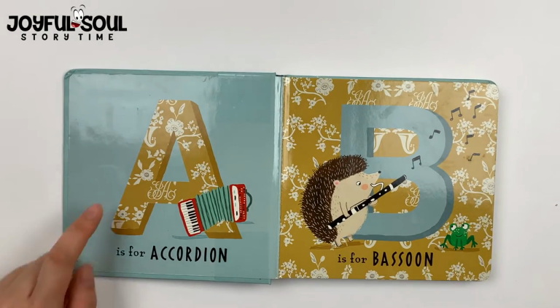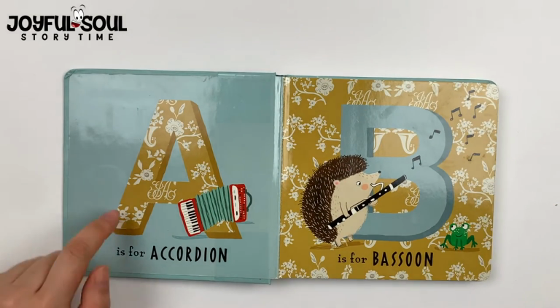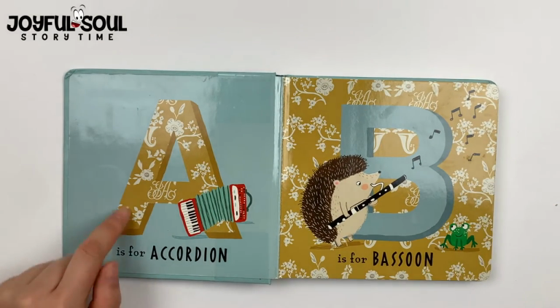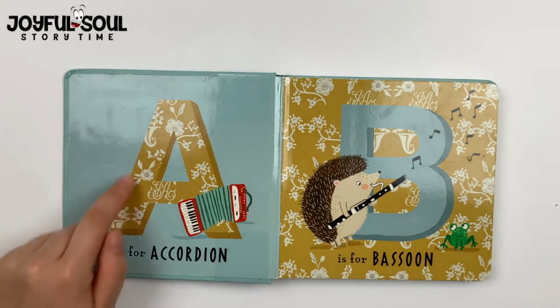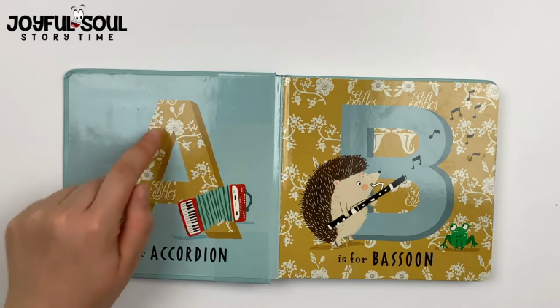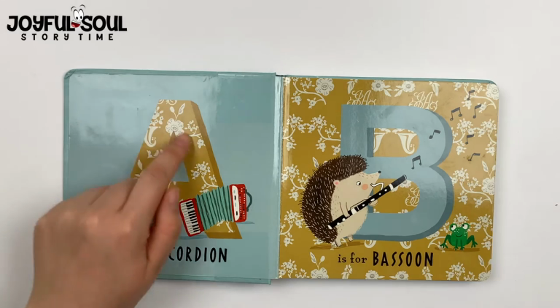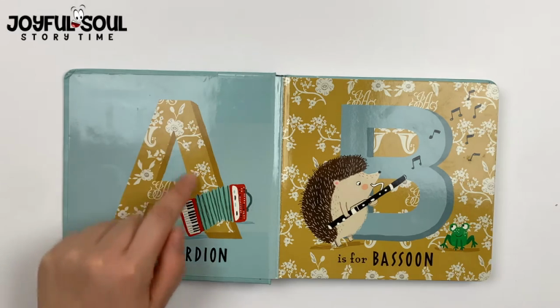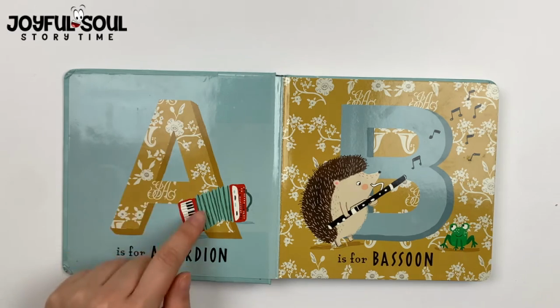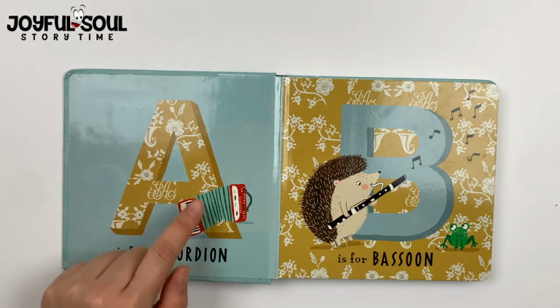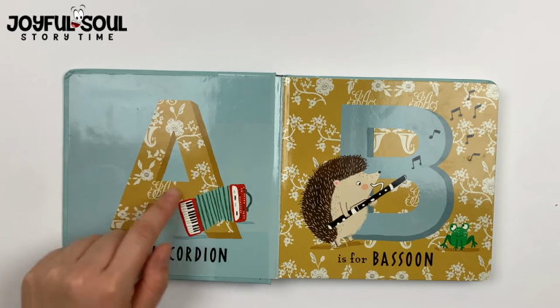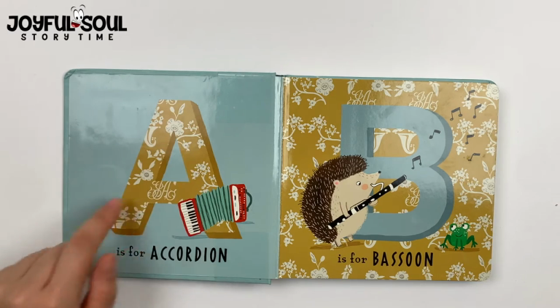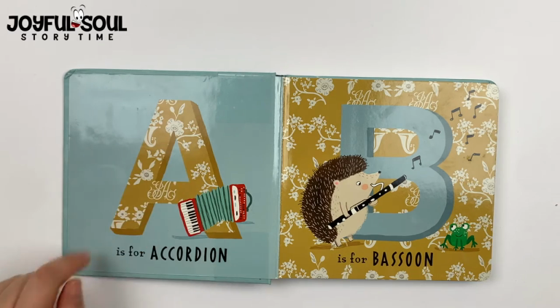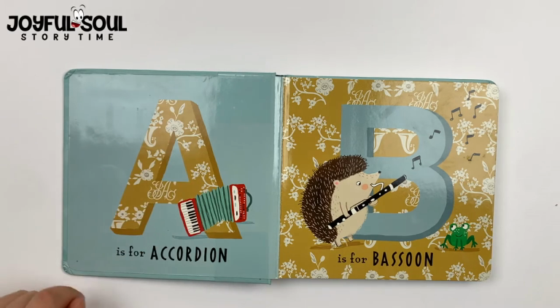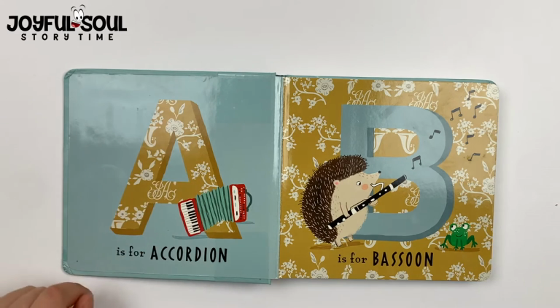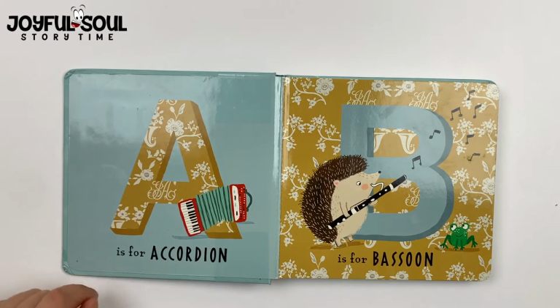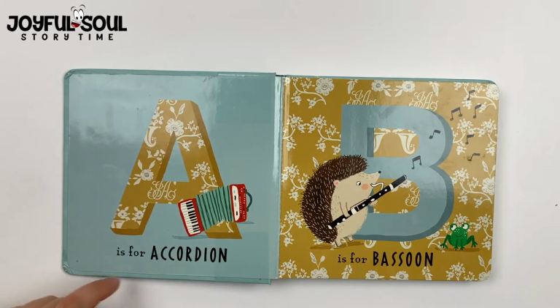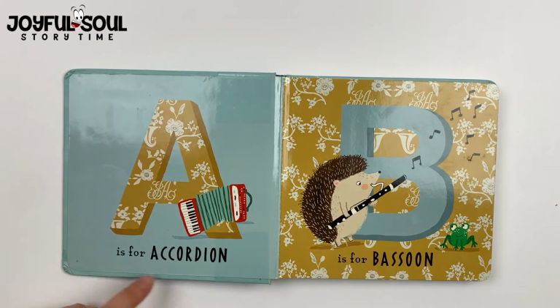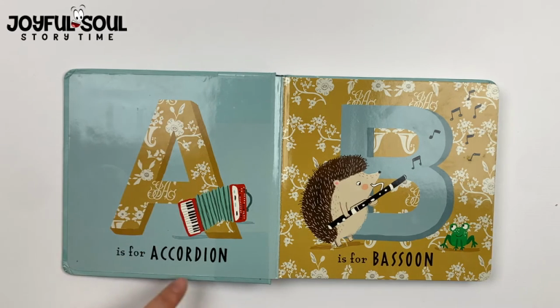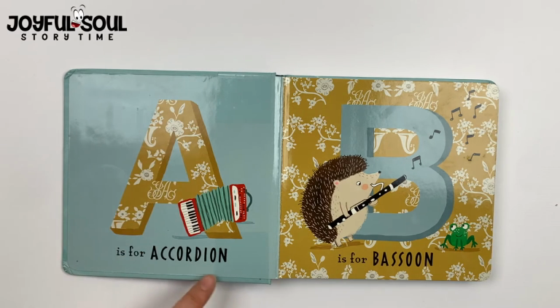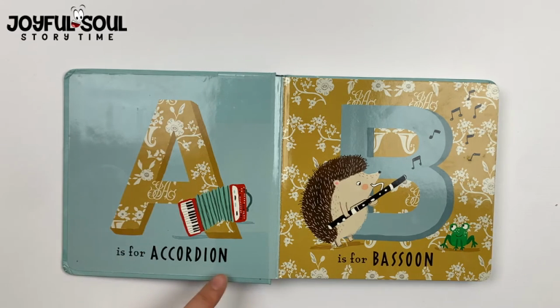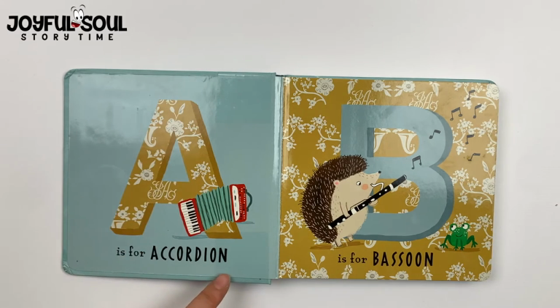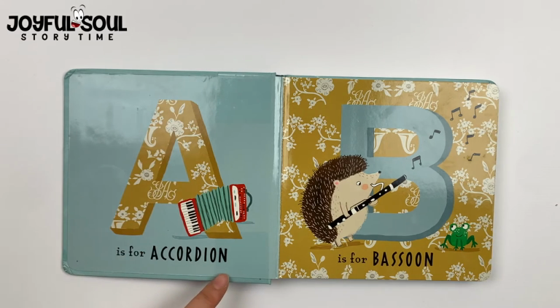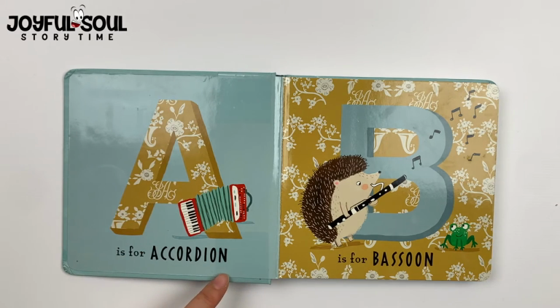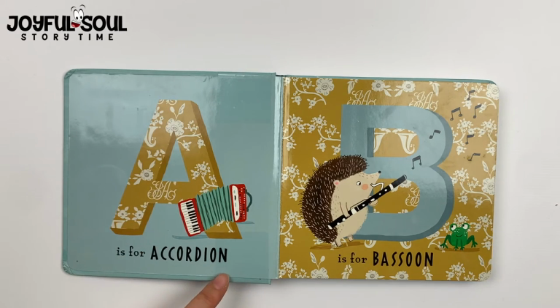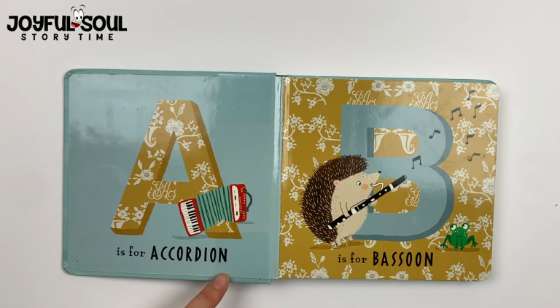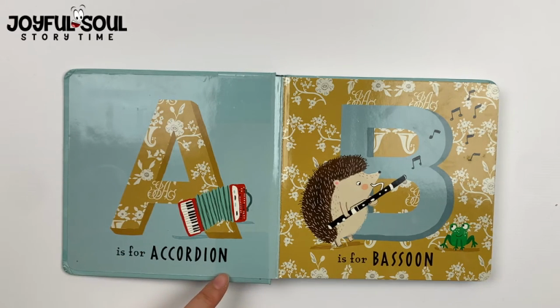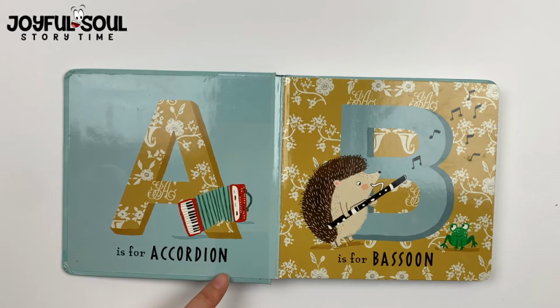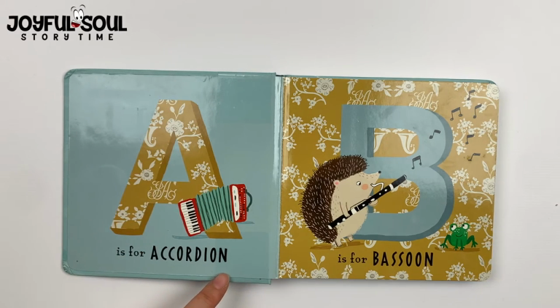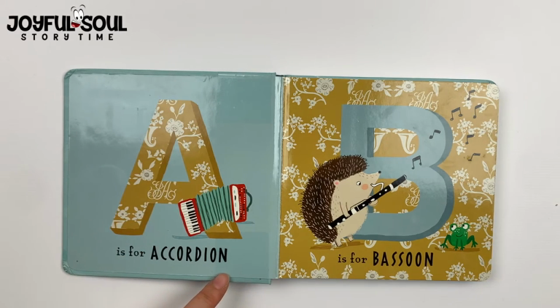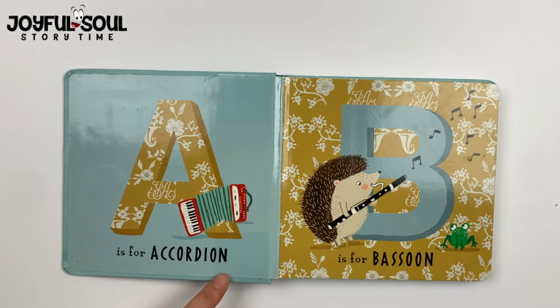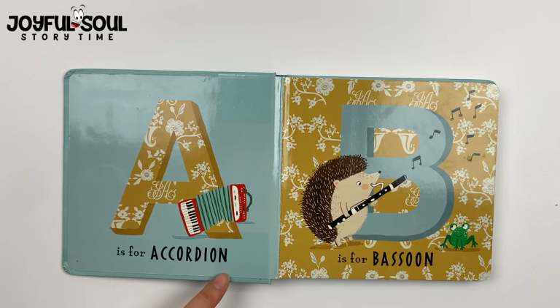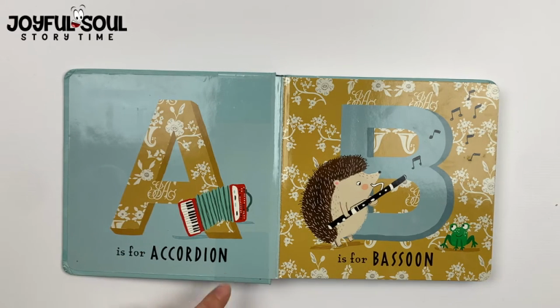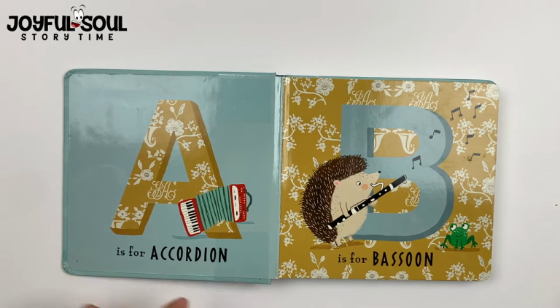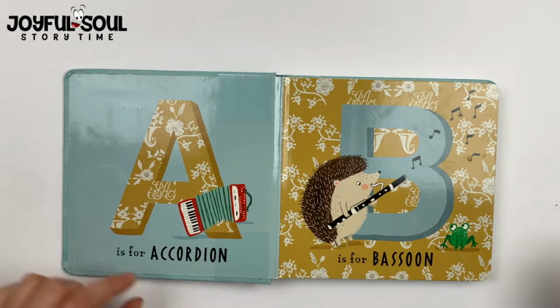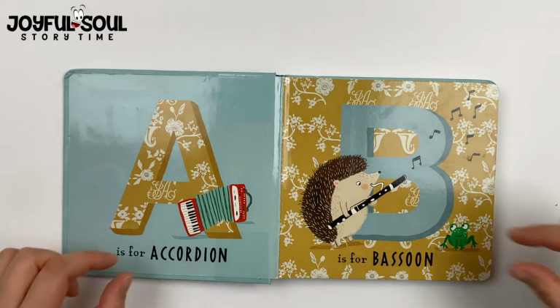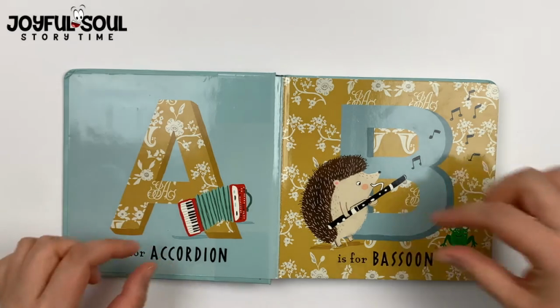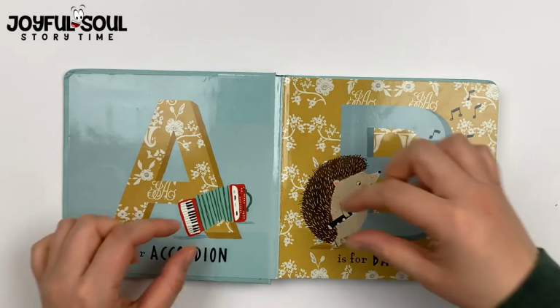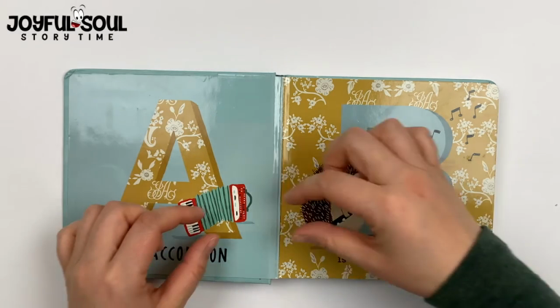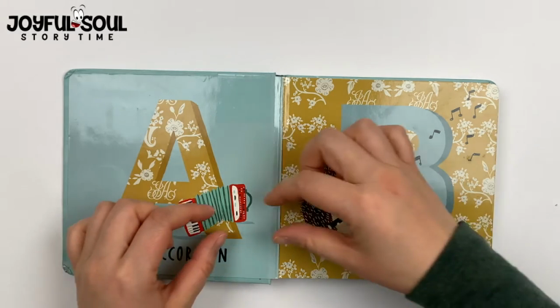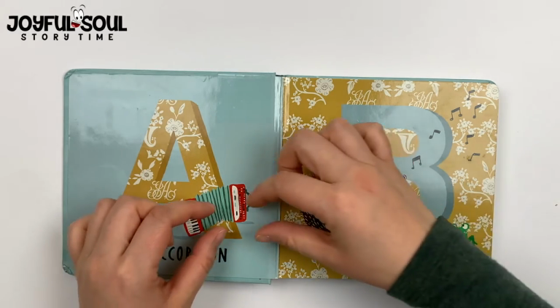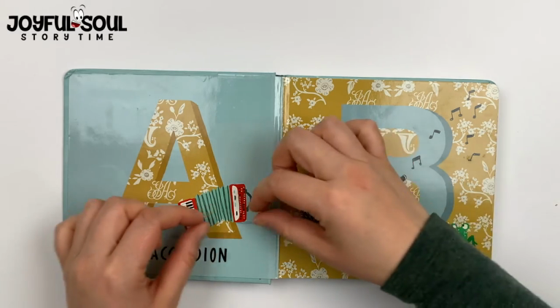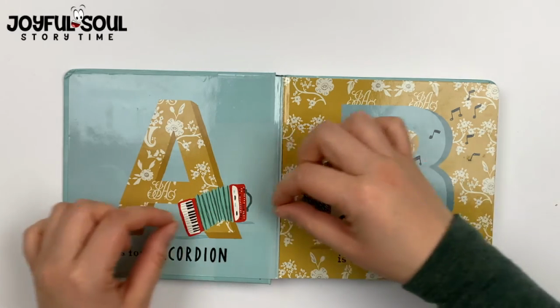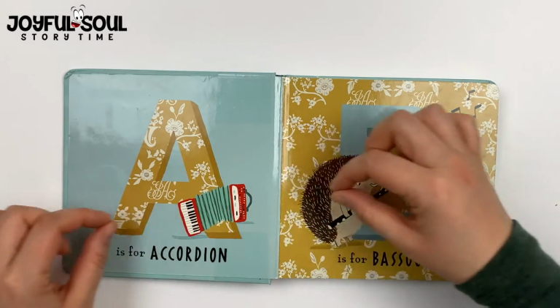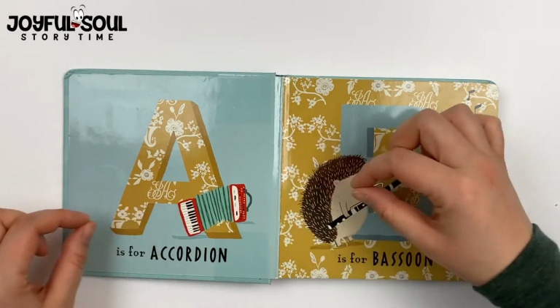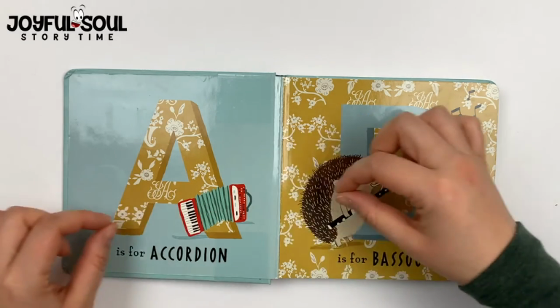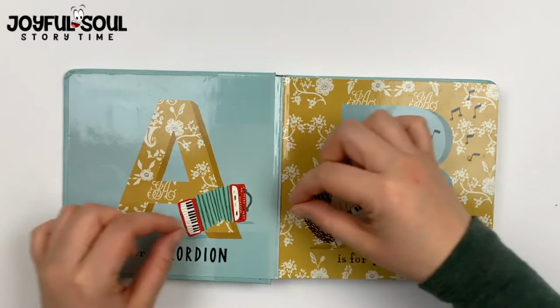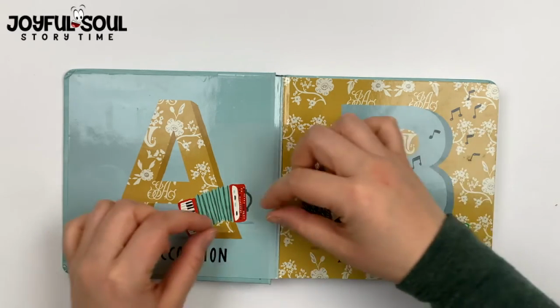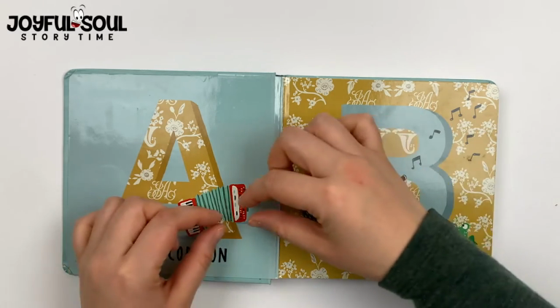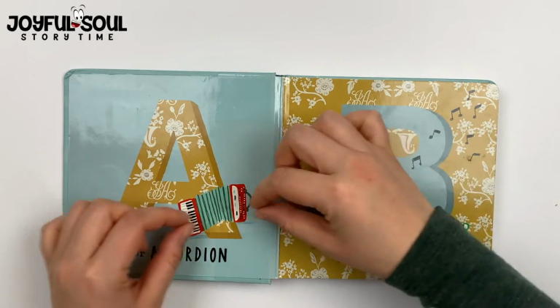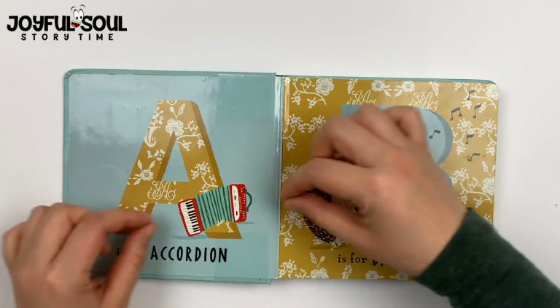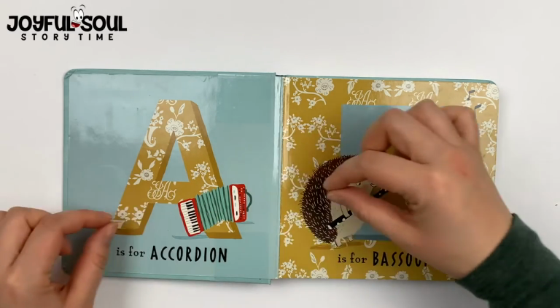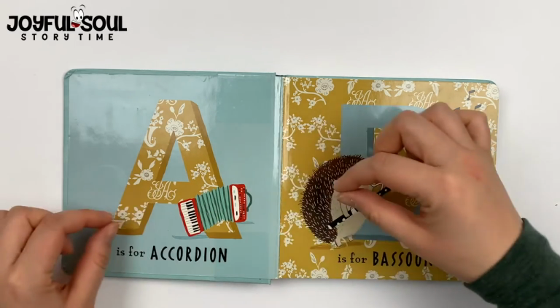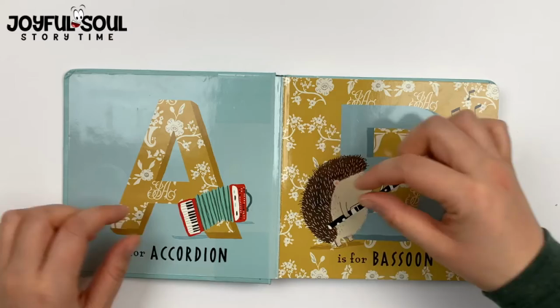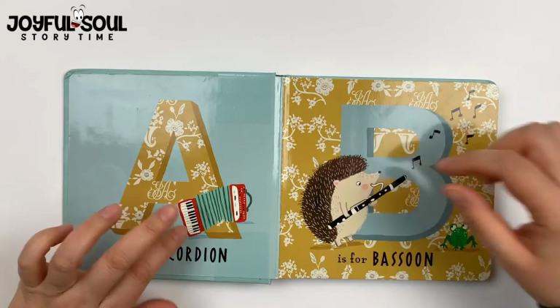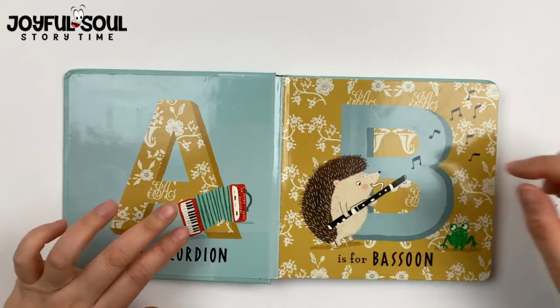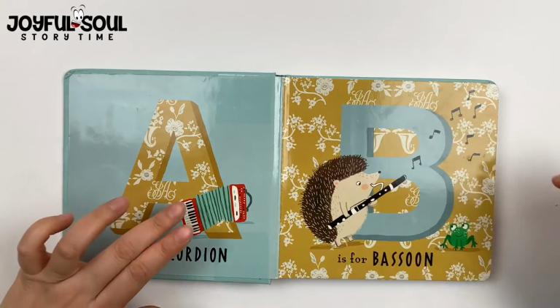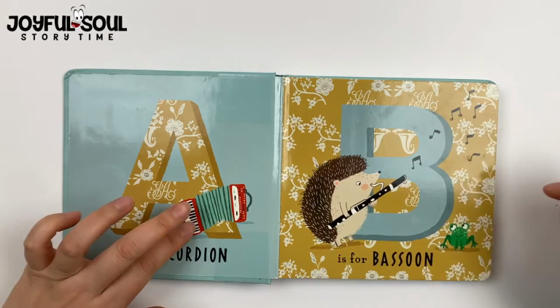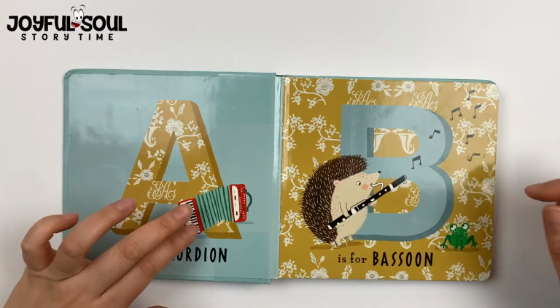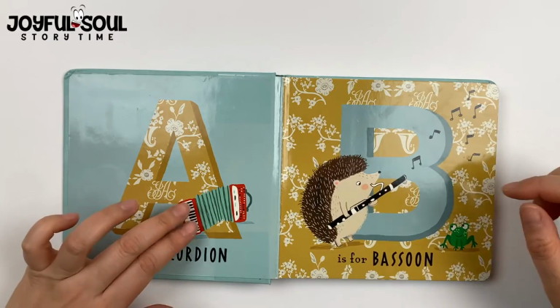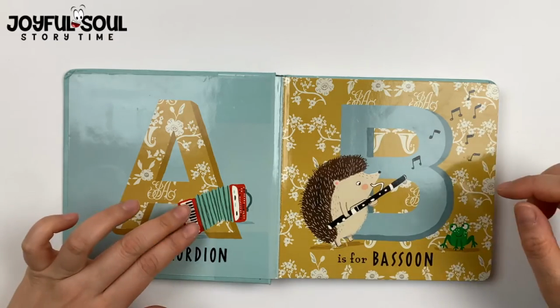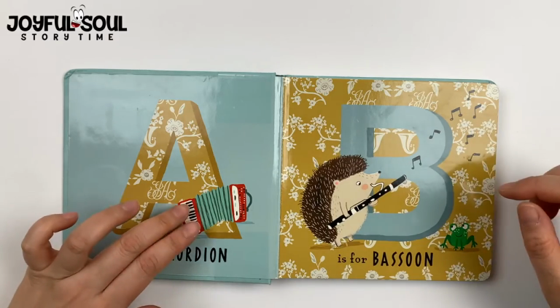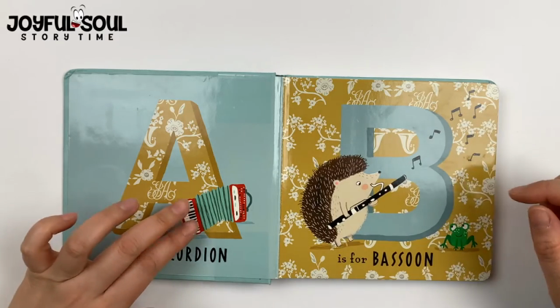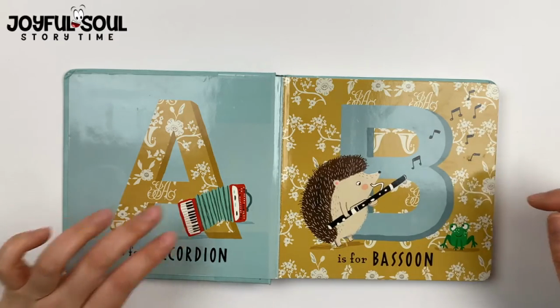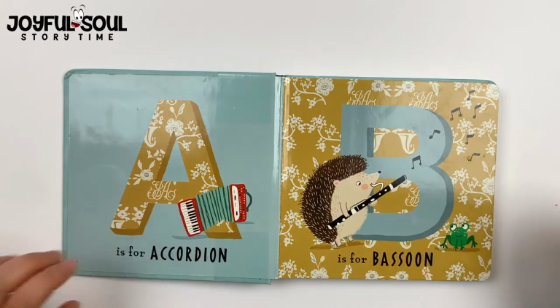A is for accordion. See here, you pull it in and out, in and out, and you press the keys.